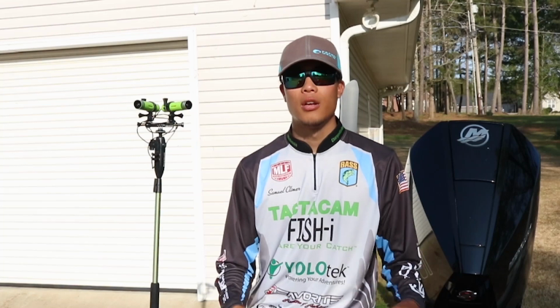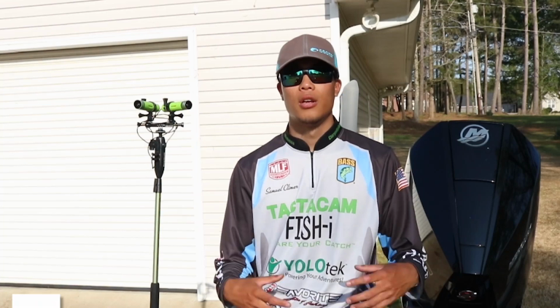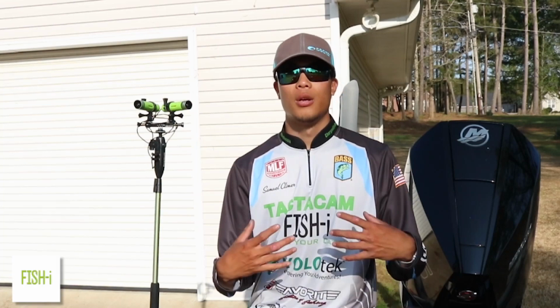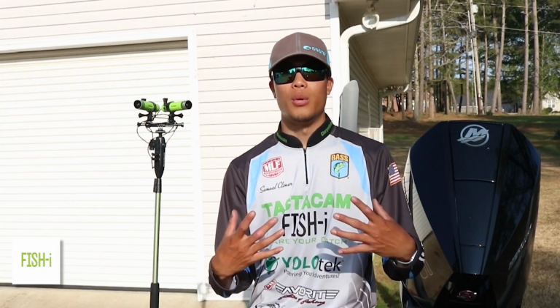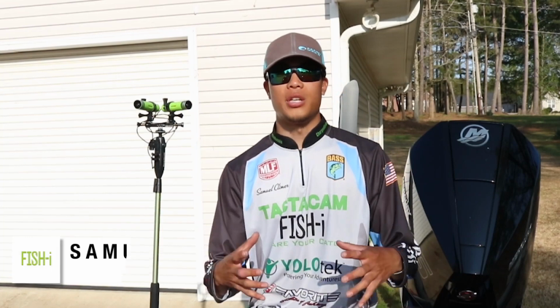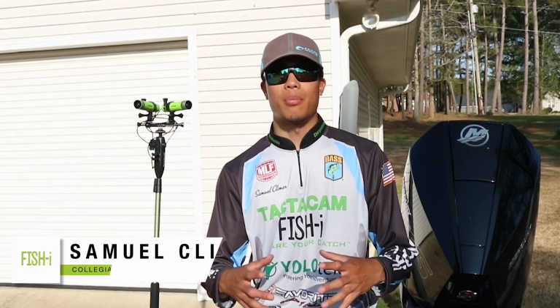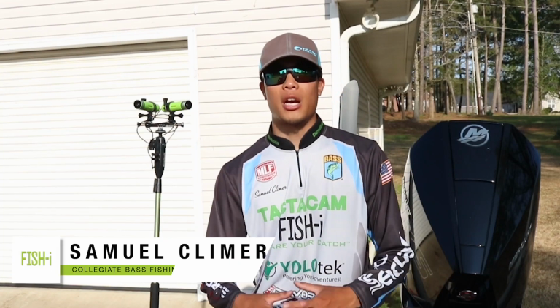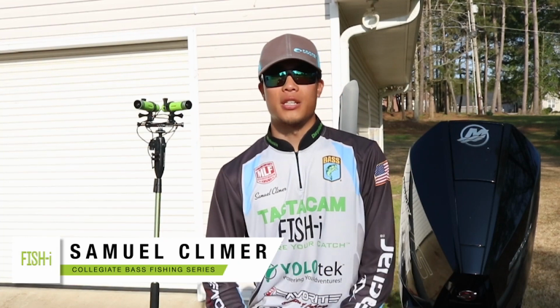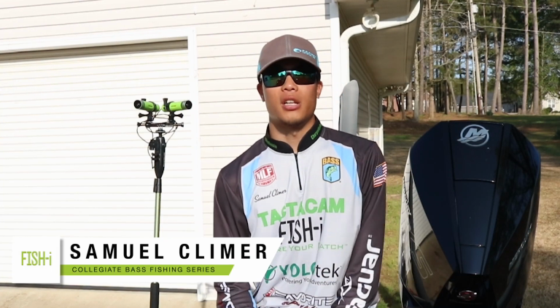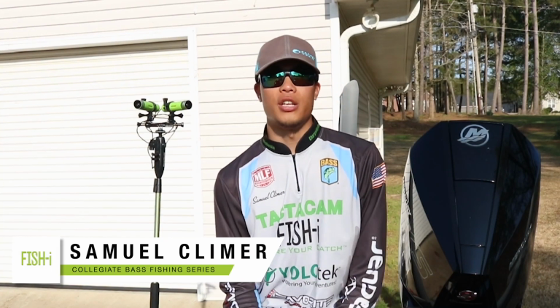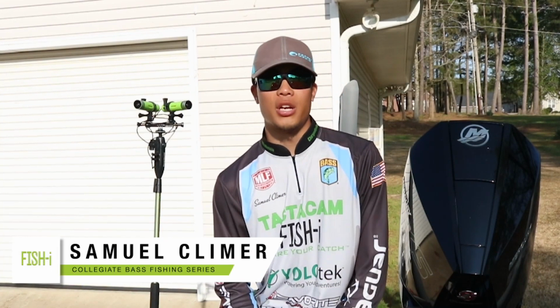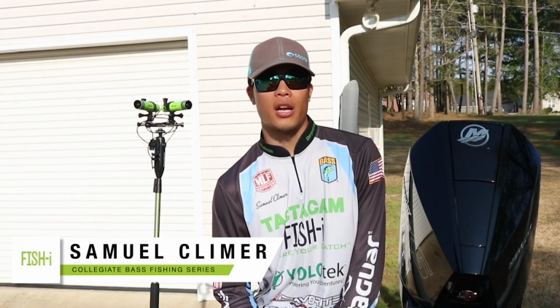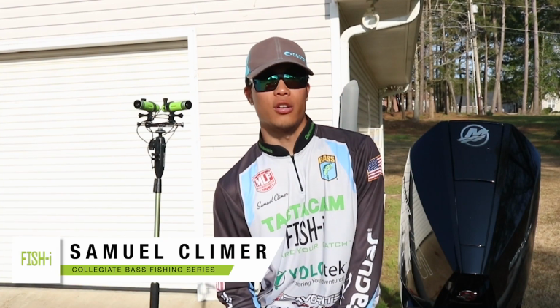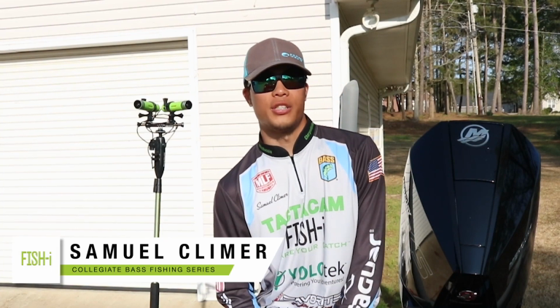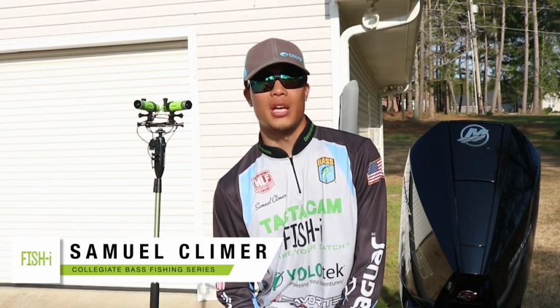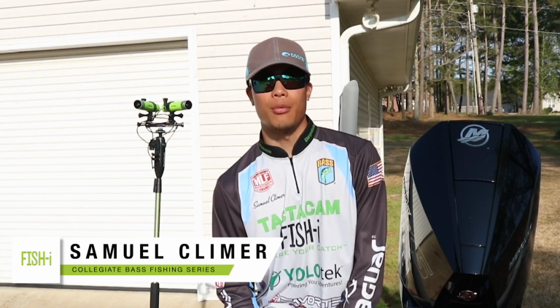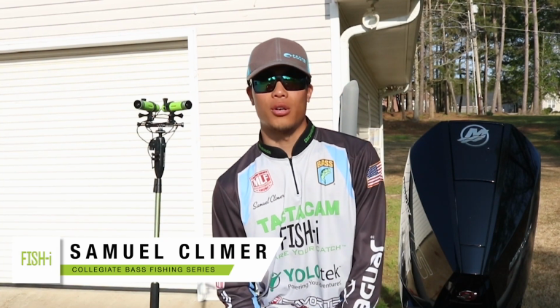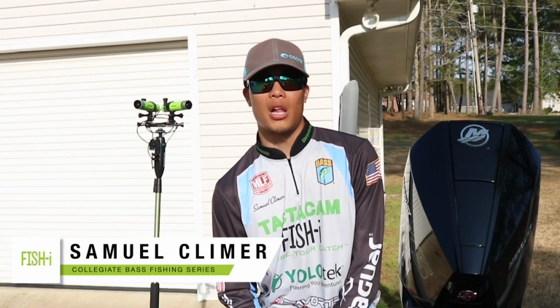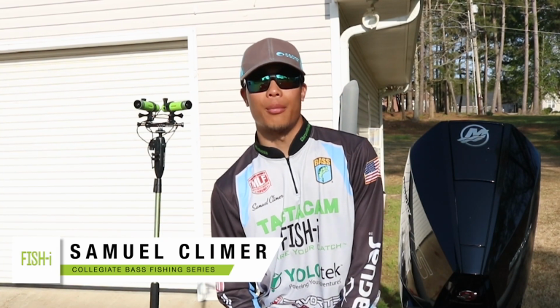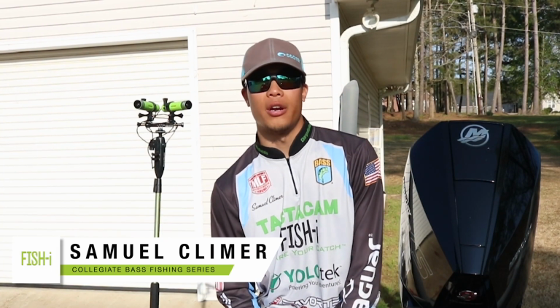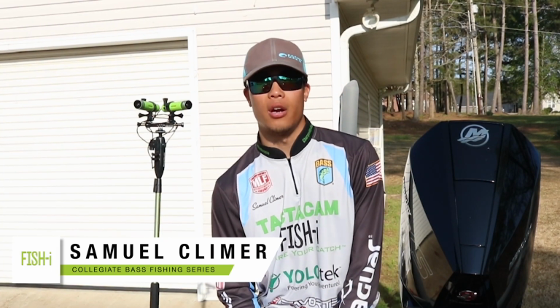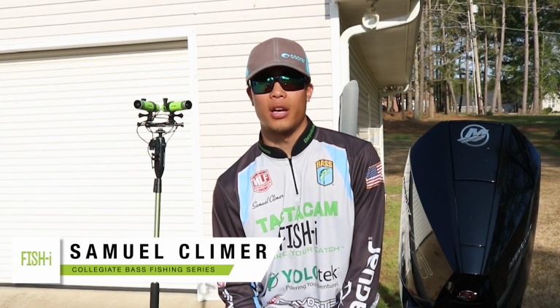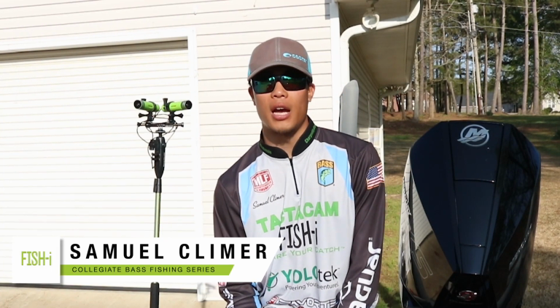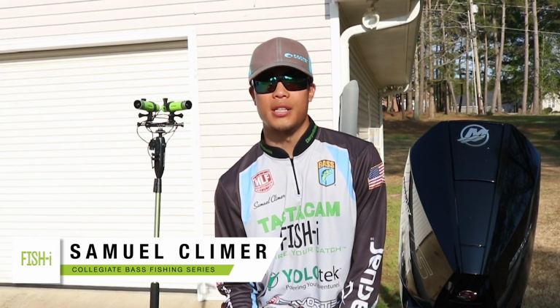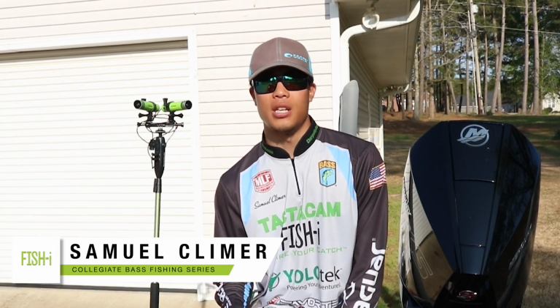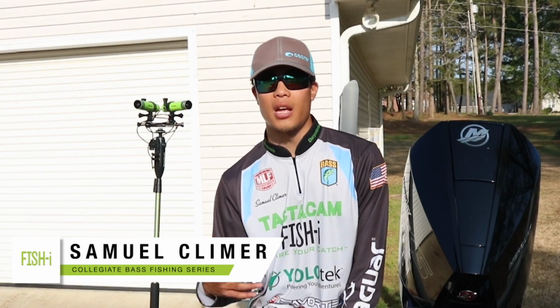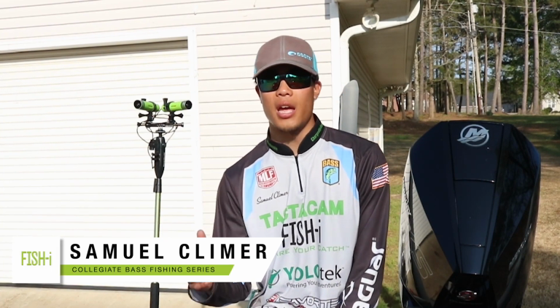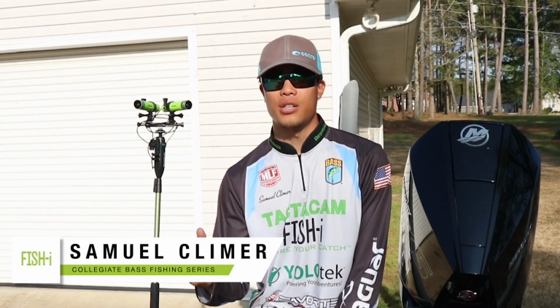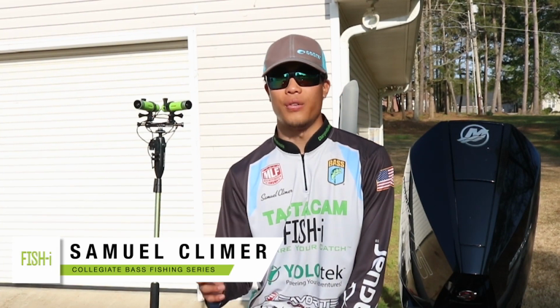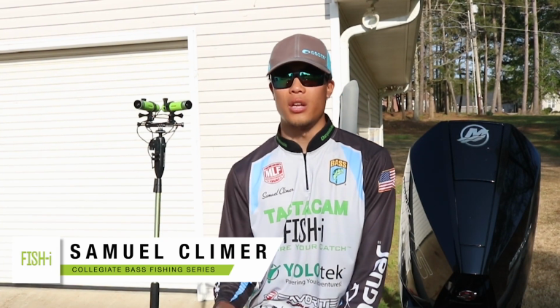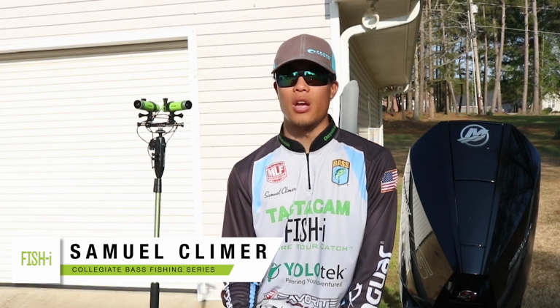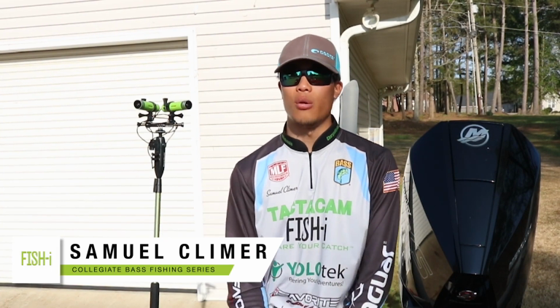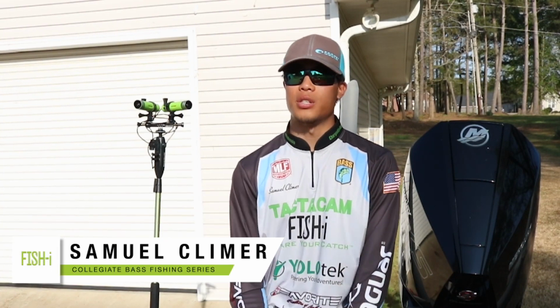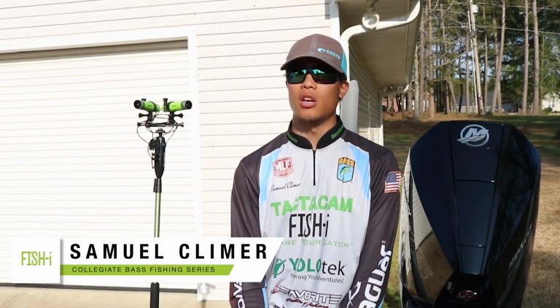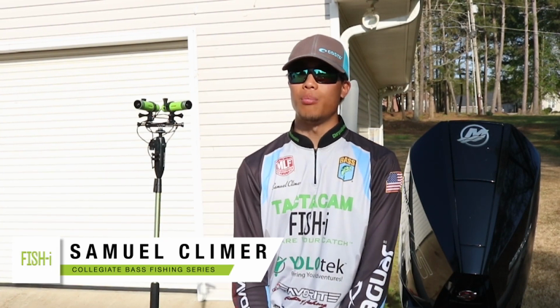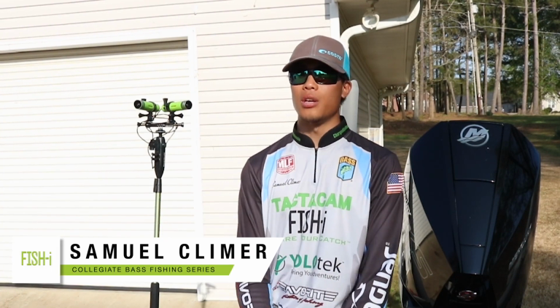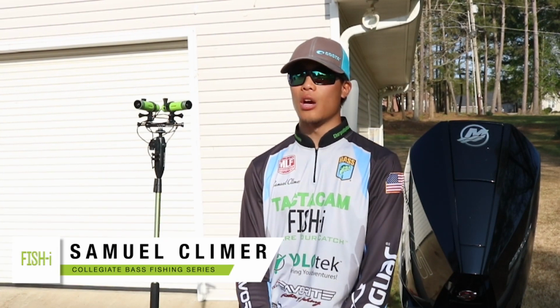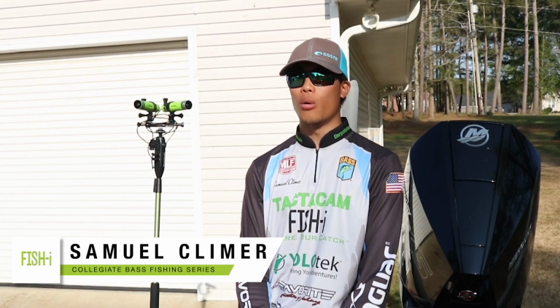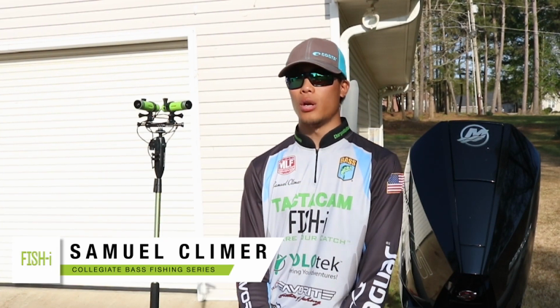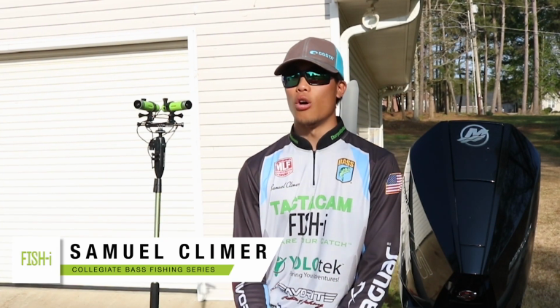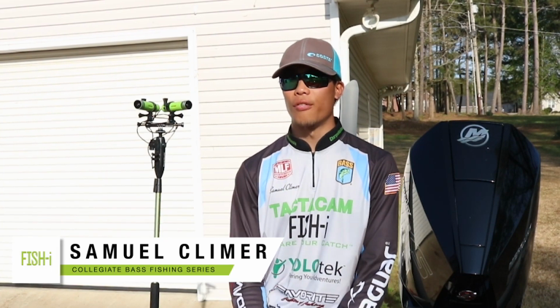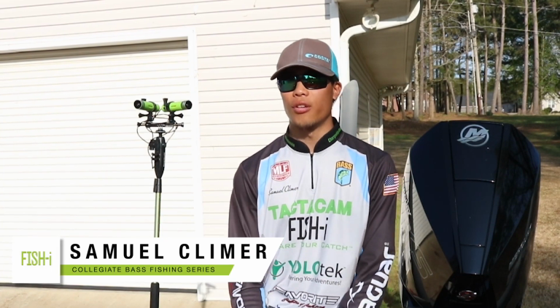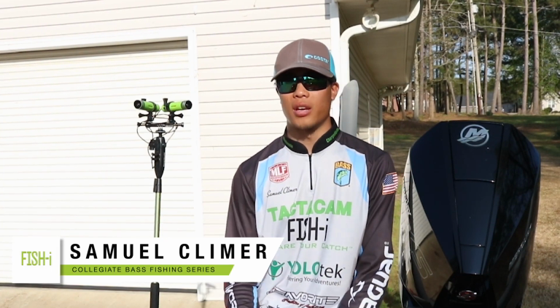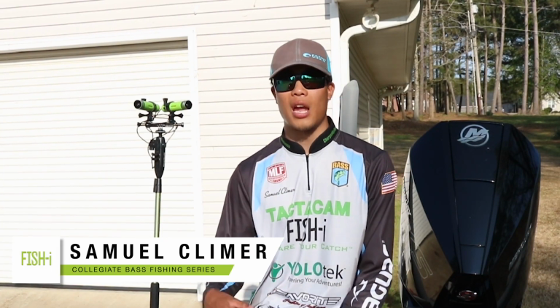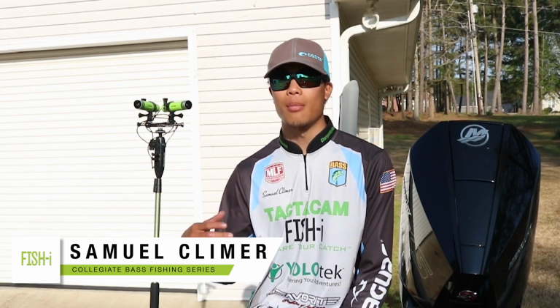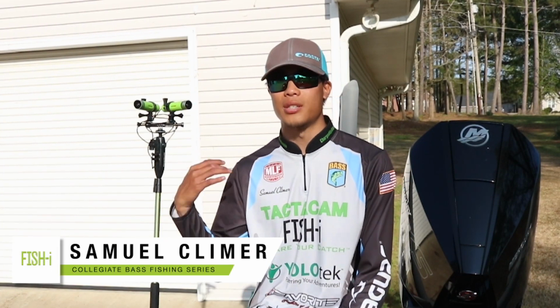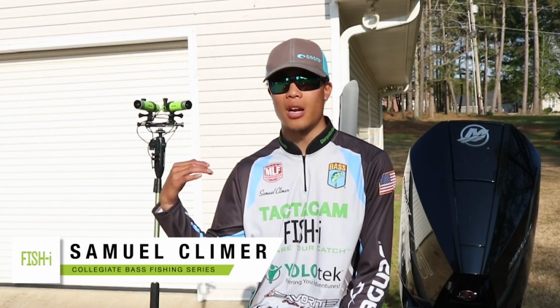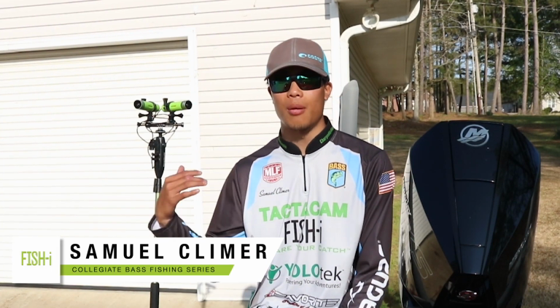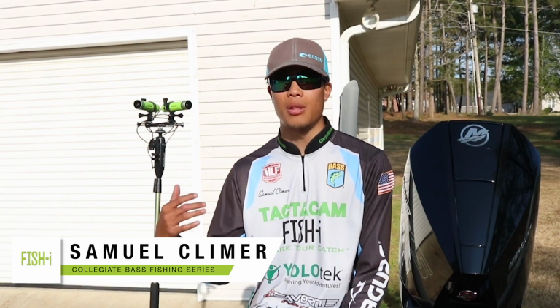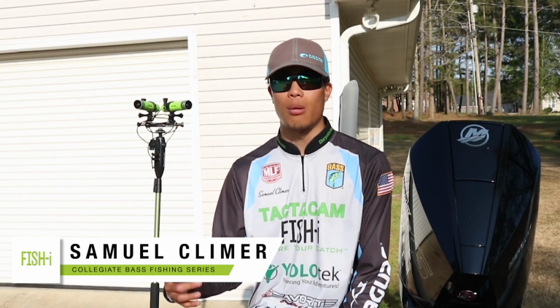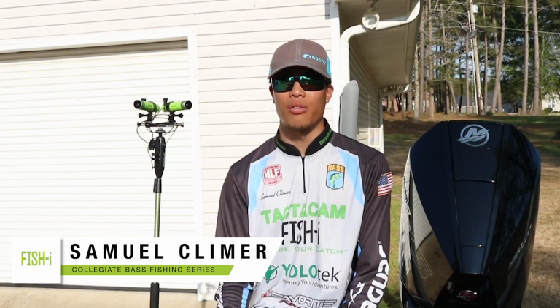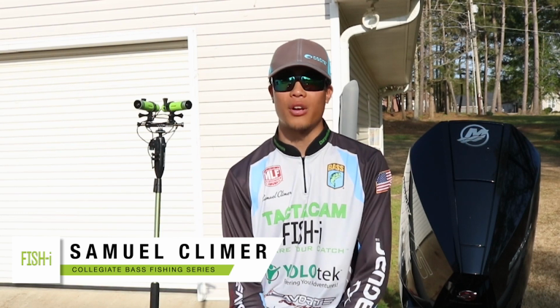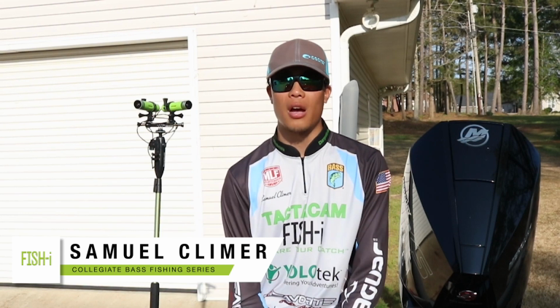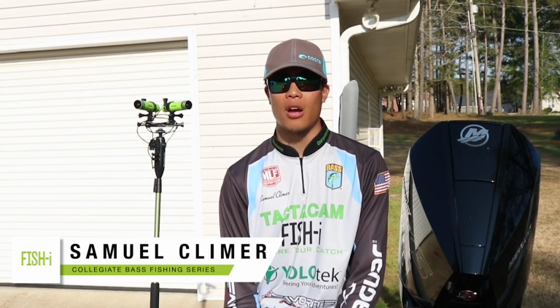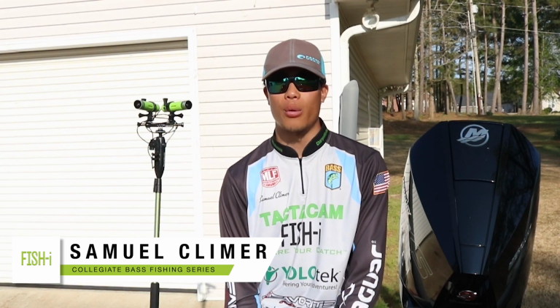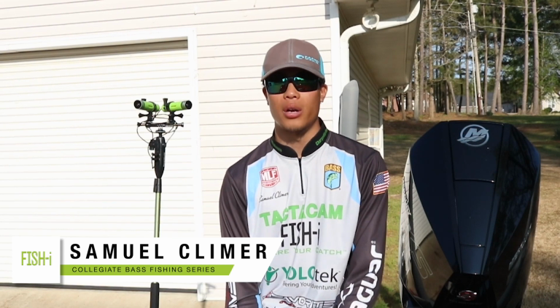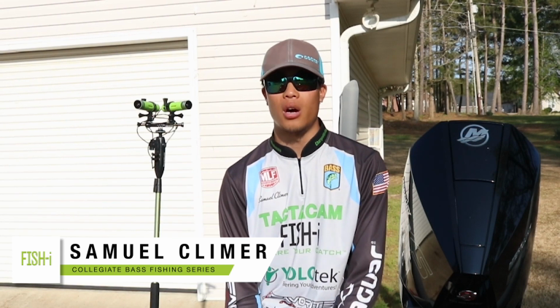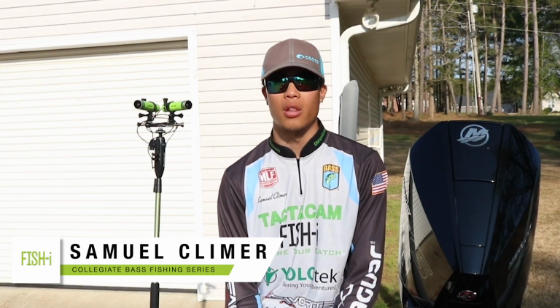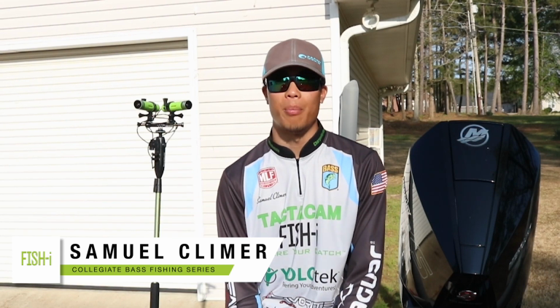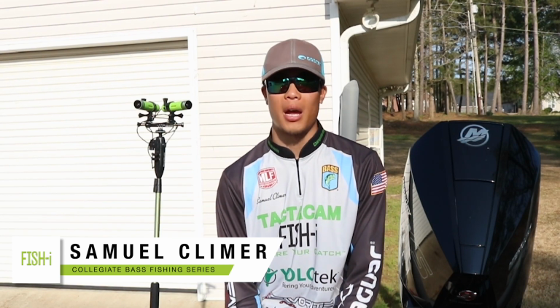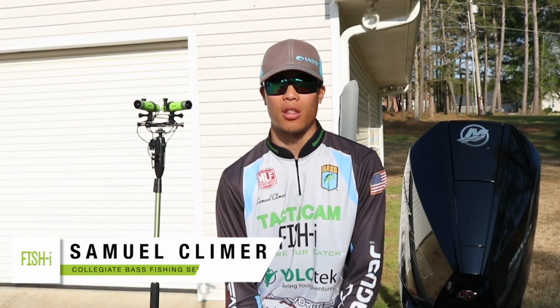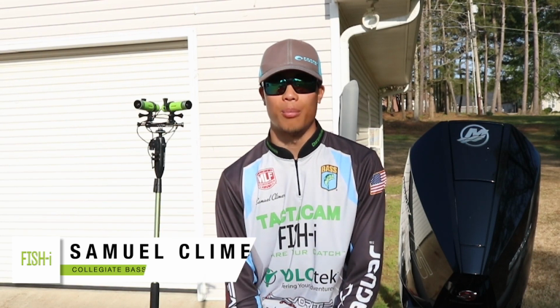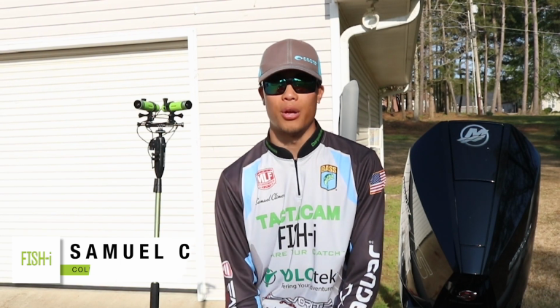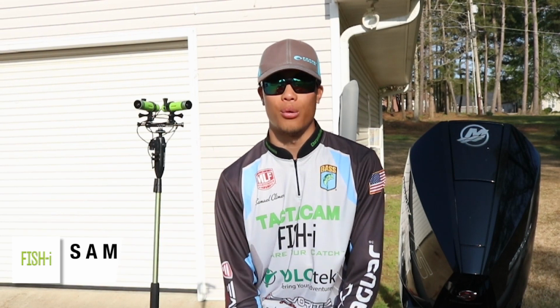What's up guys, Collegiate Angler Samuel Climber here. Today's video is going to be going over the camera setup that we've got going on the back of the boat.